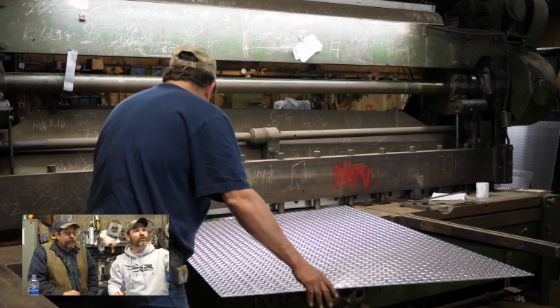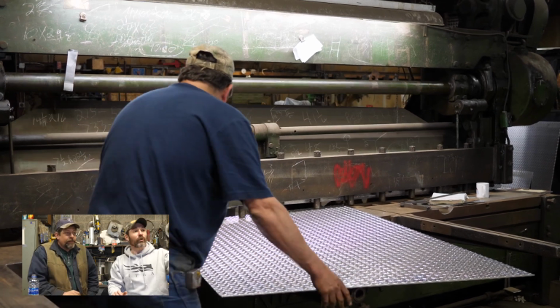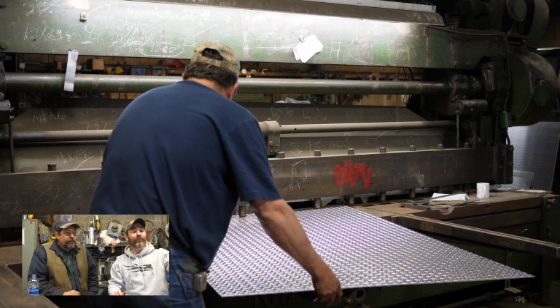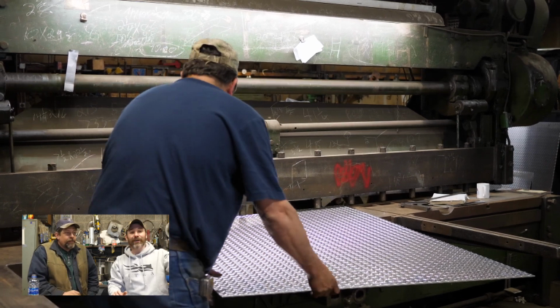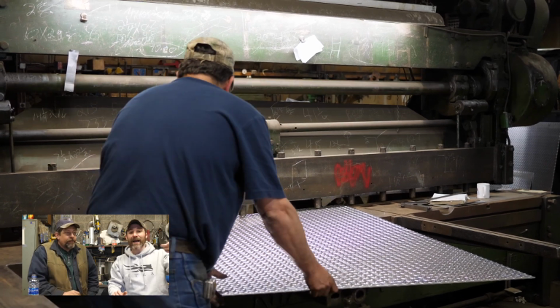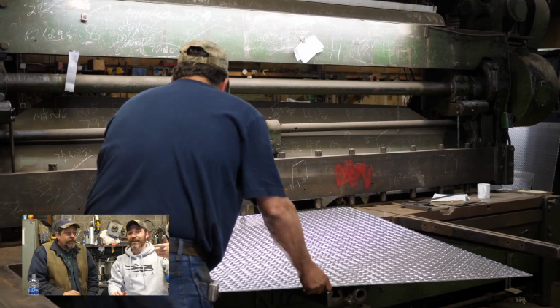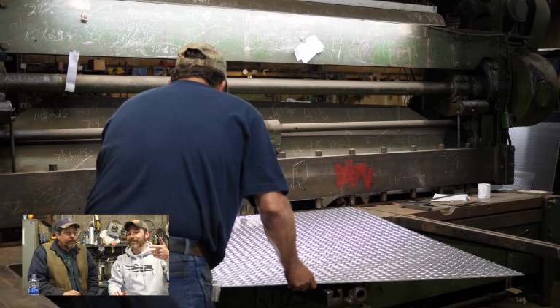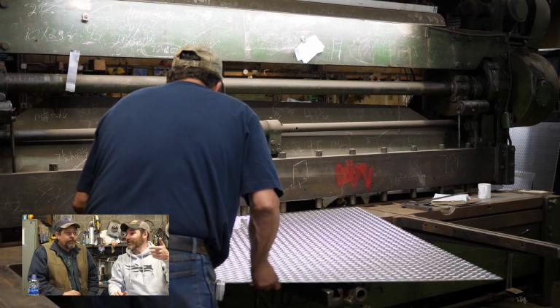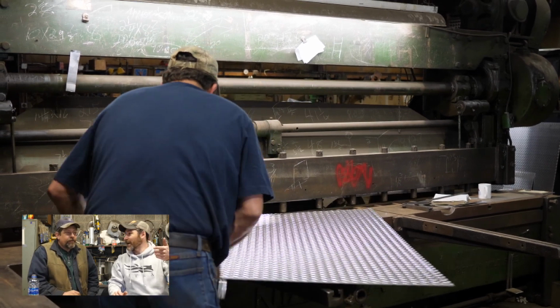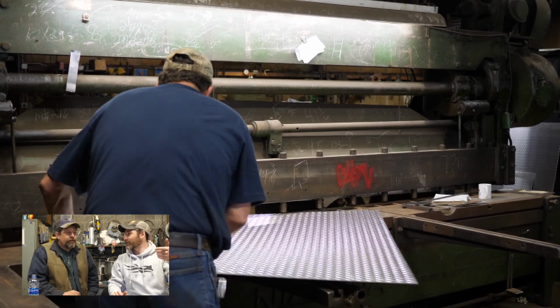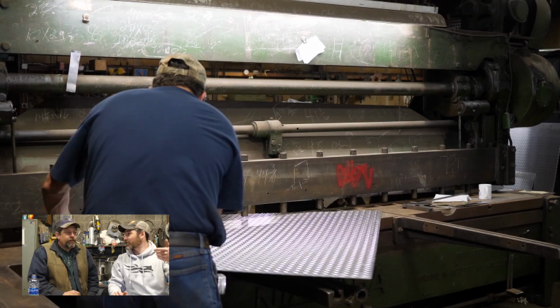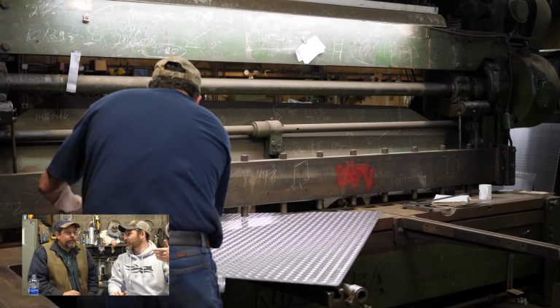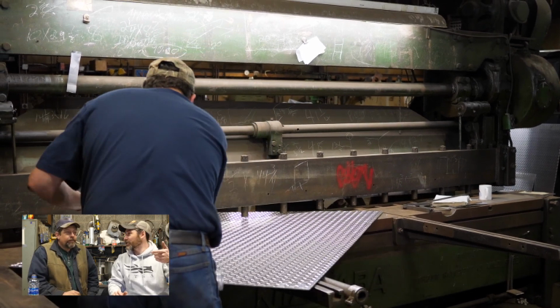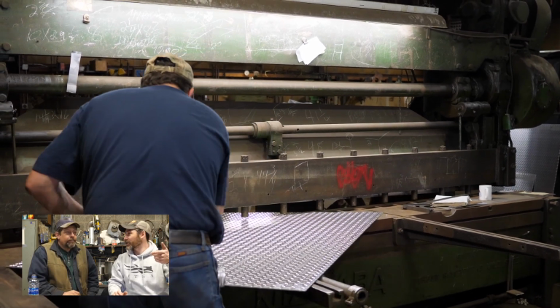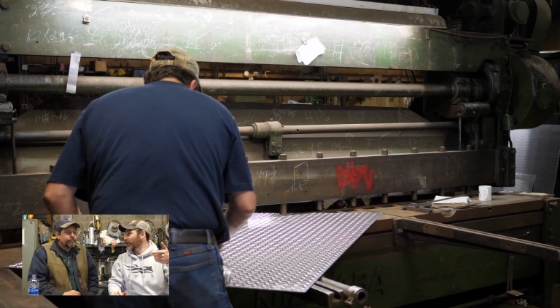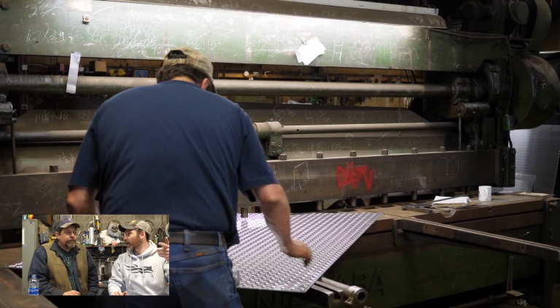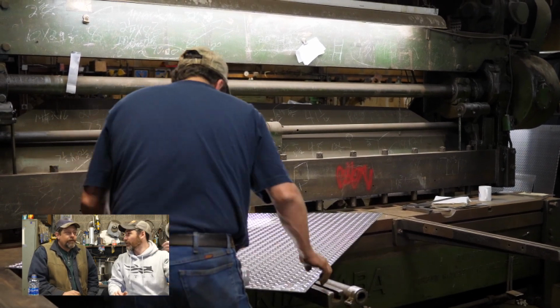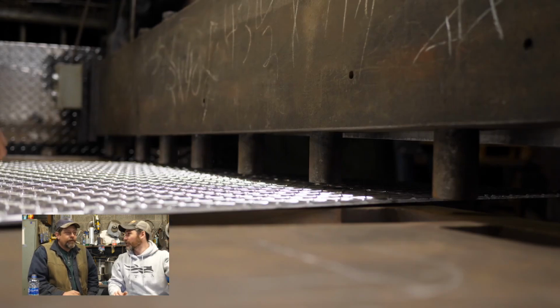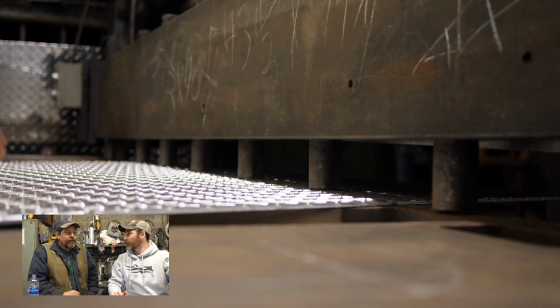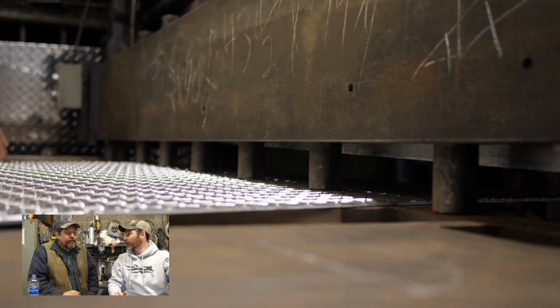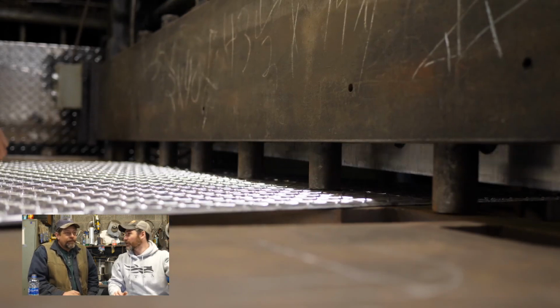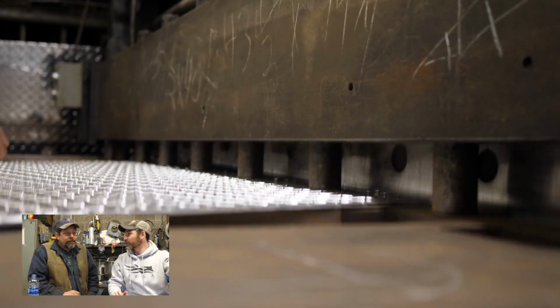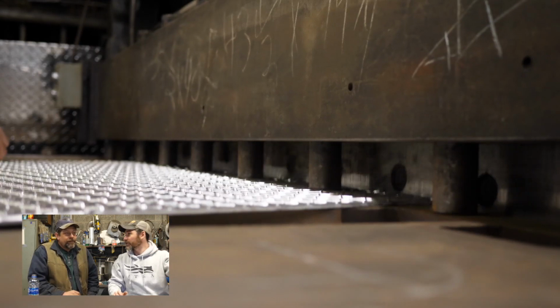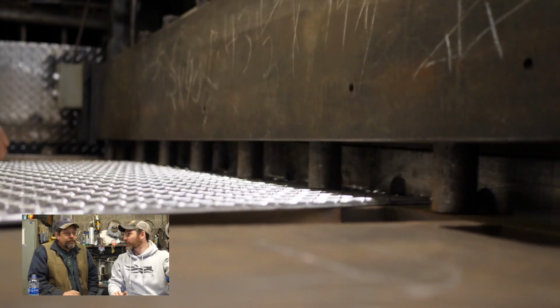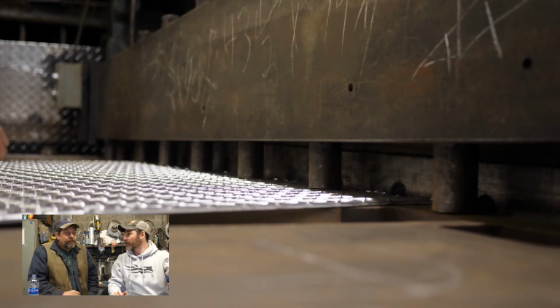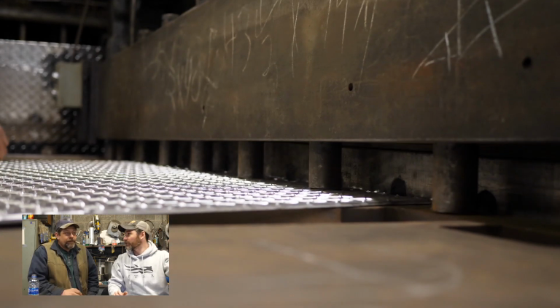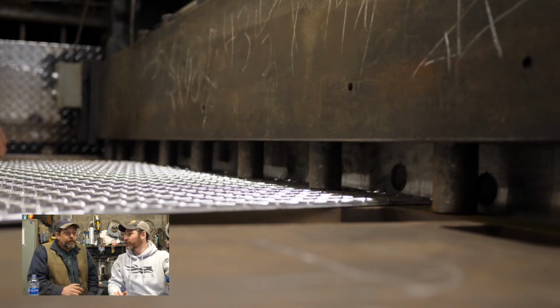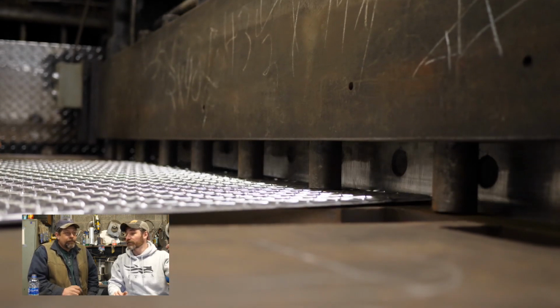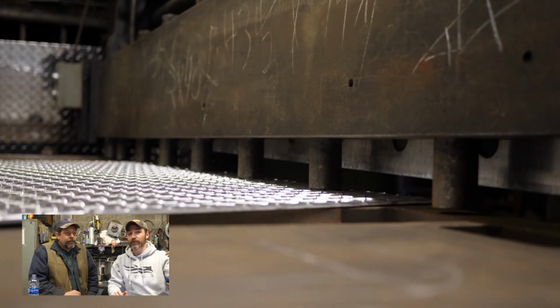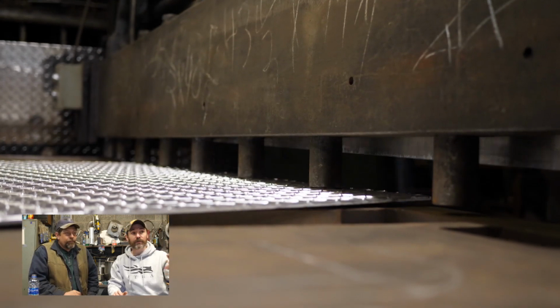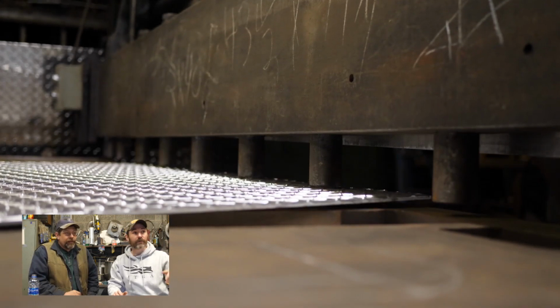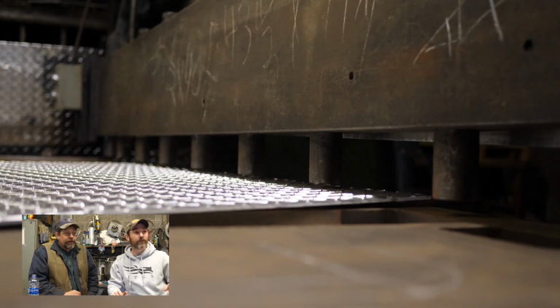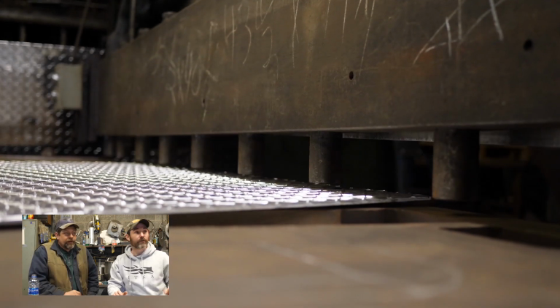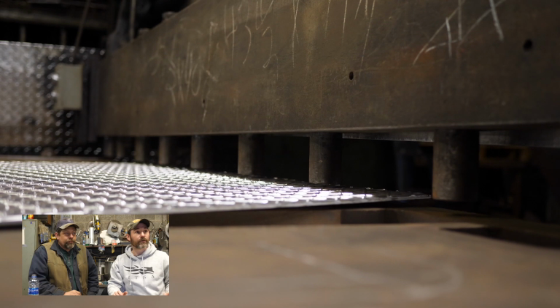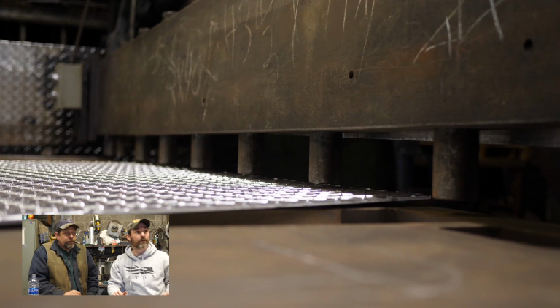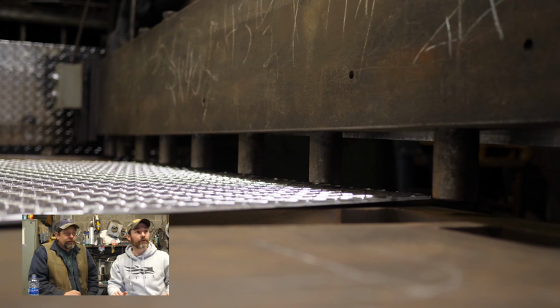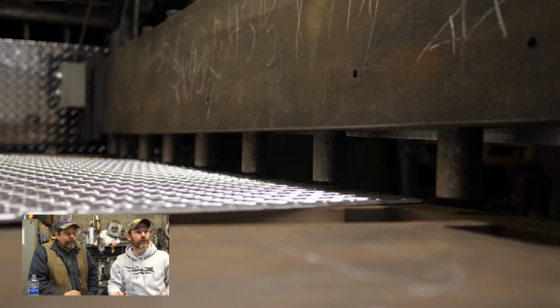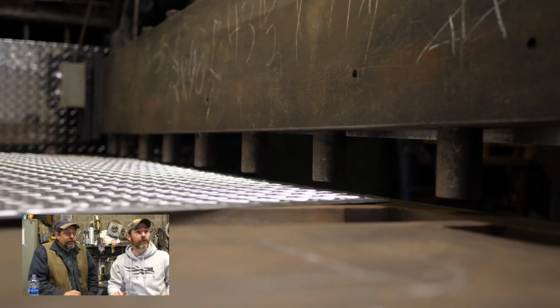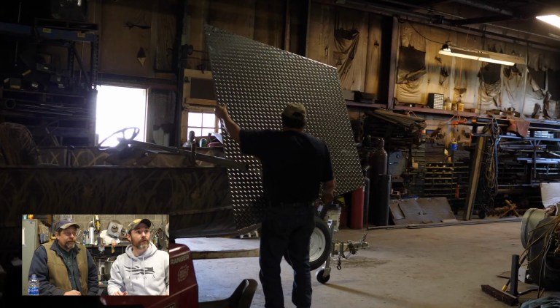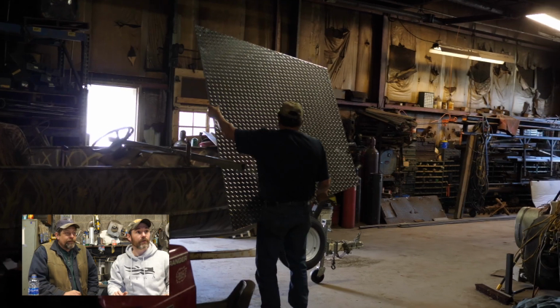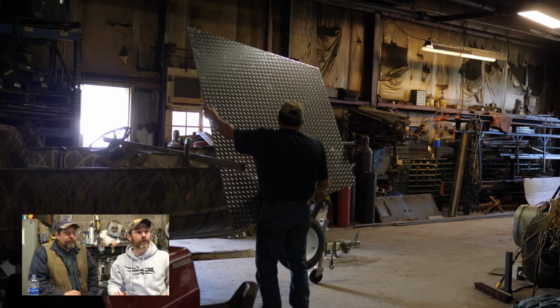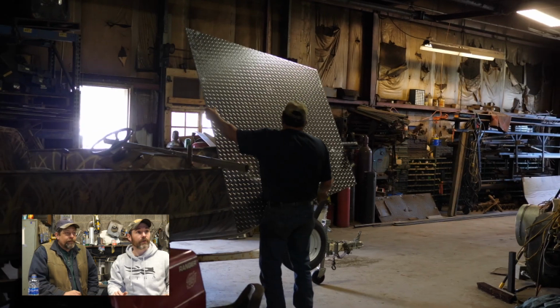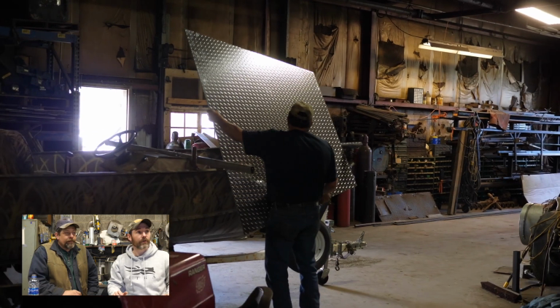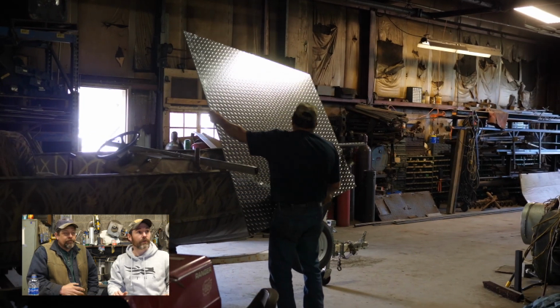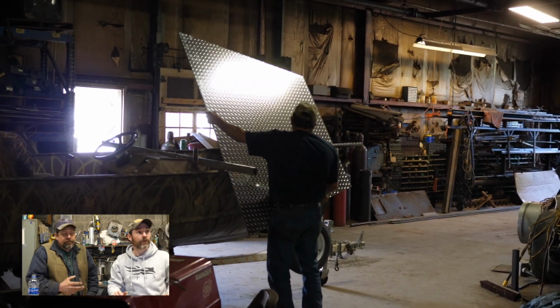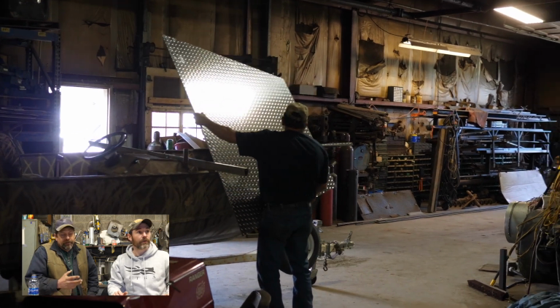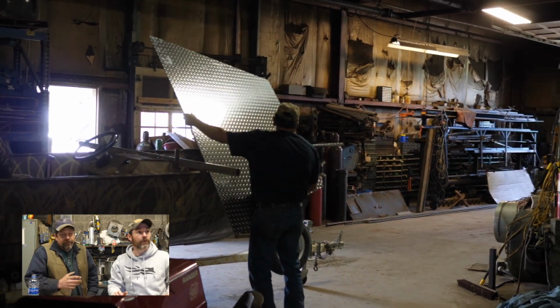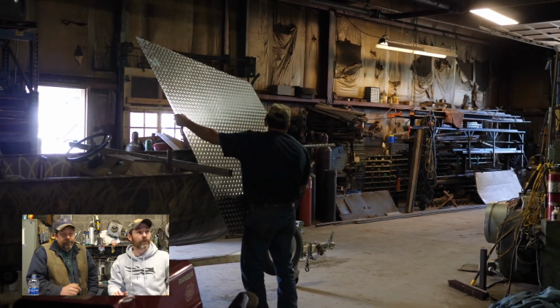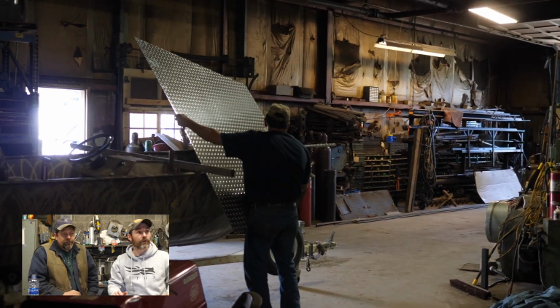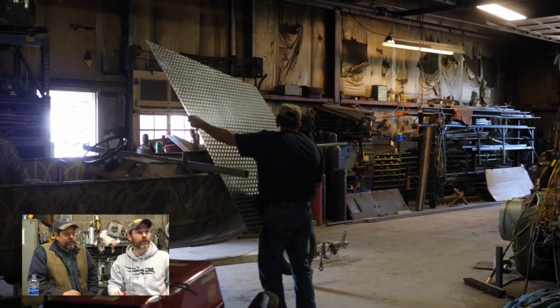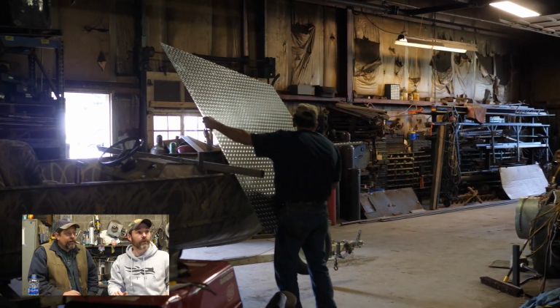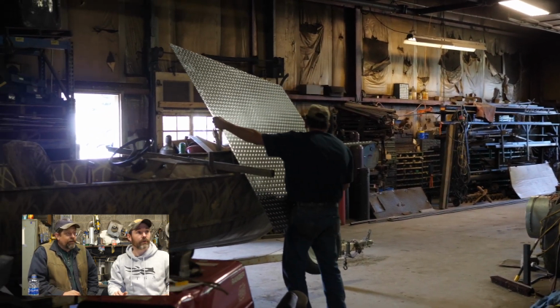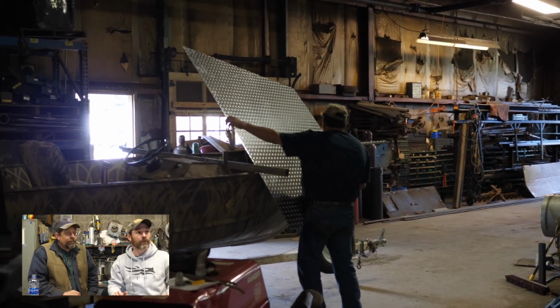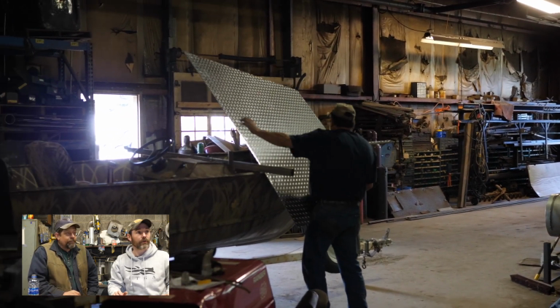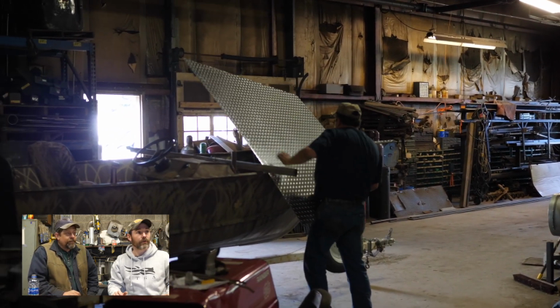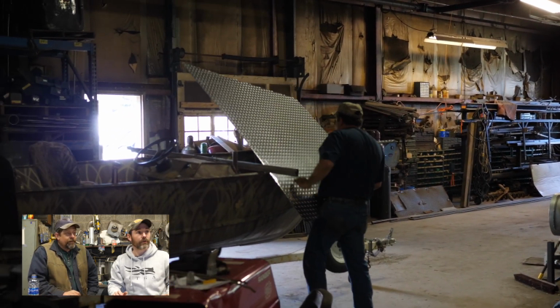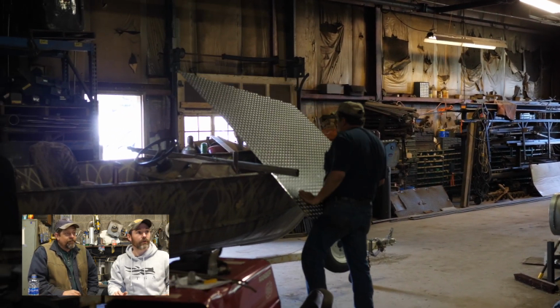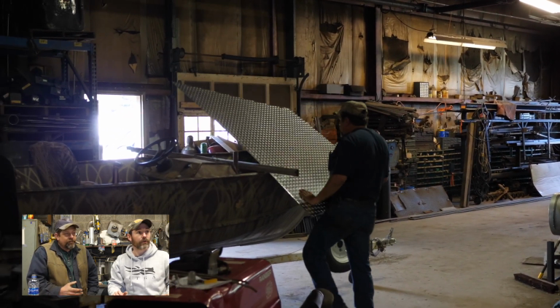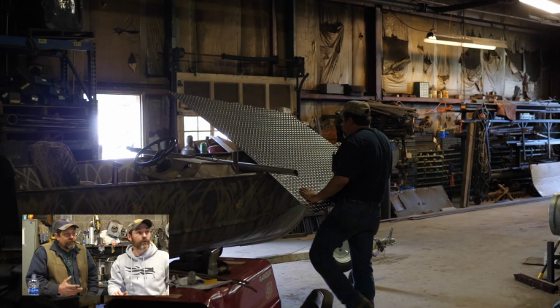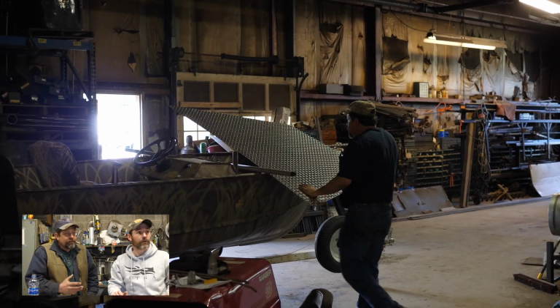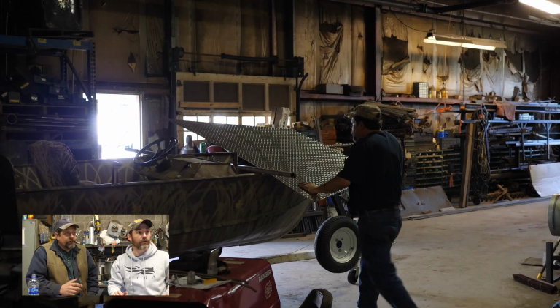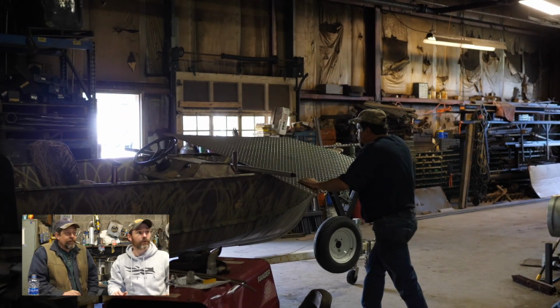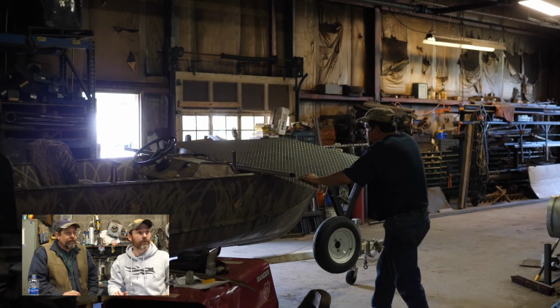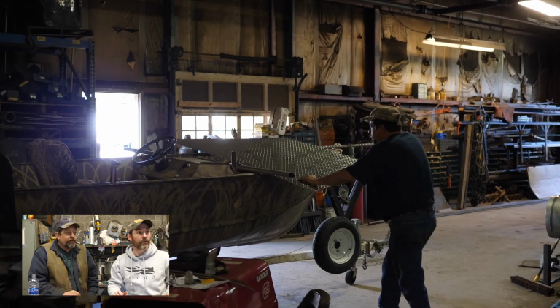If a guy doesn't have a shear, how do you cut this? You can cut it with a plasma cutter, a skill saw, or a jigsaw.